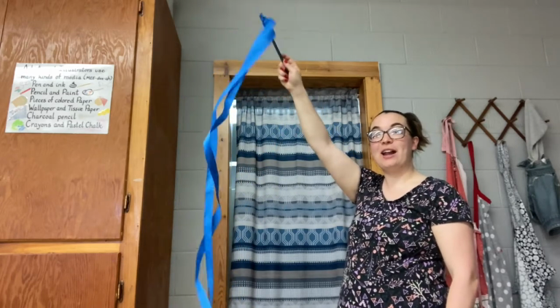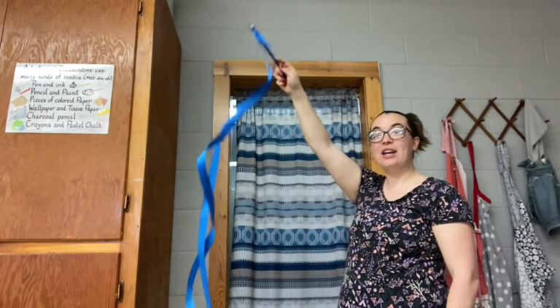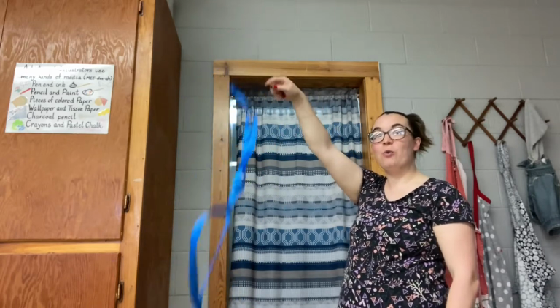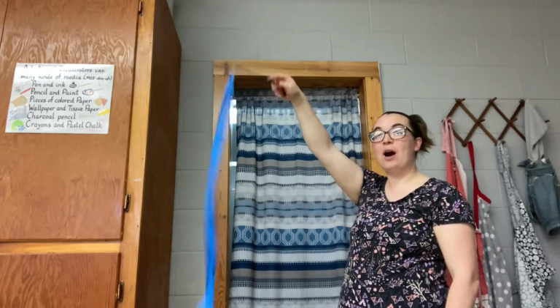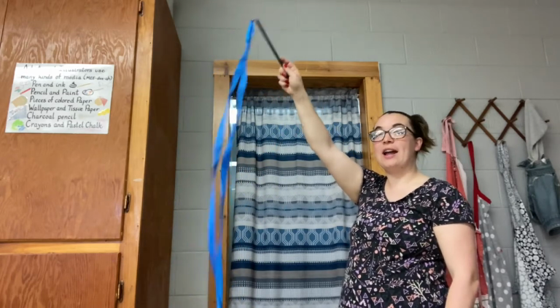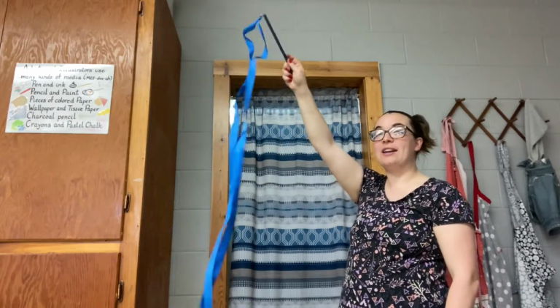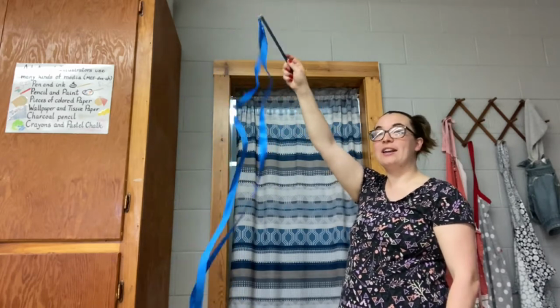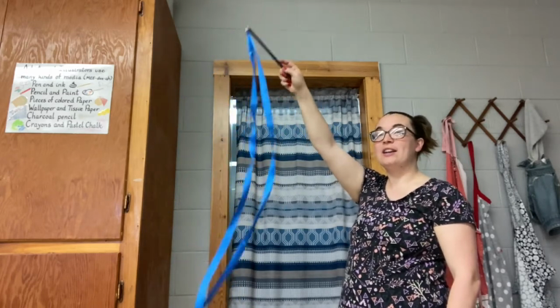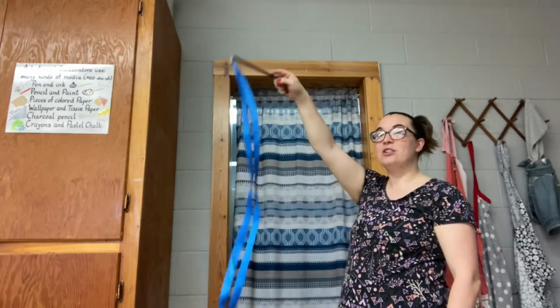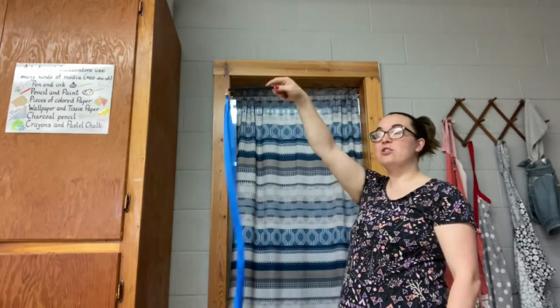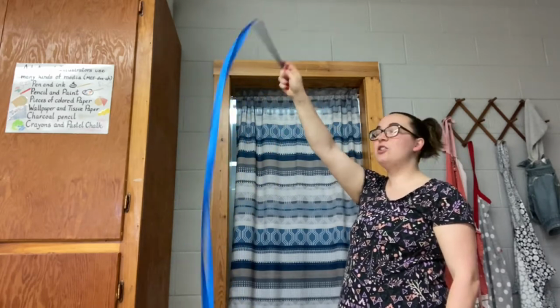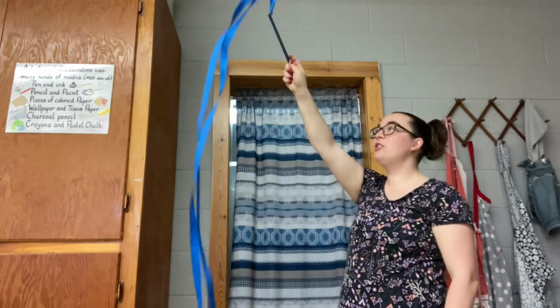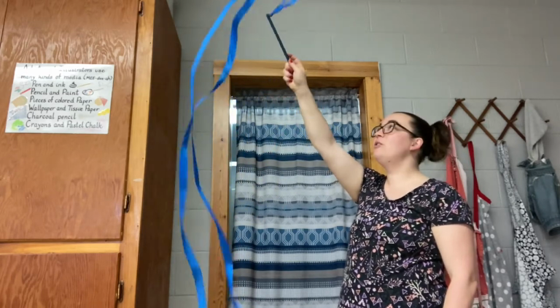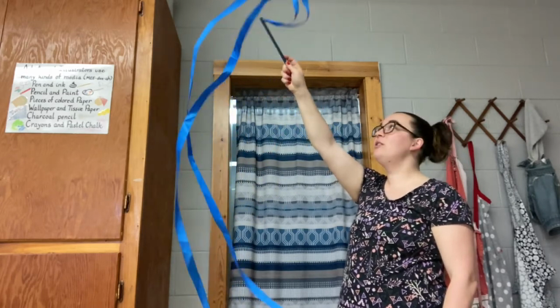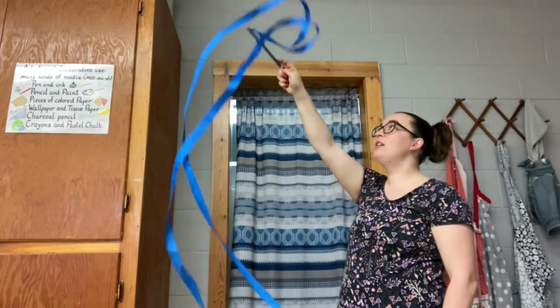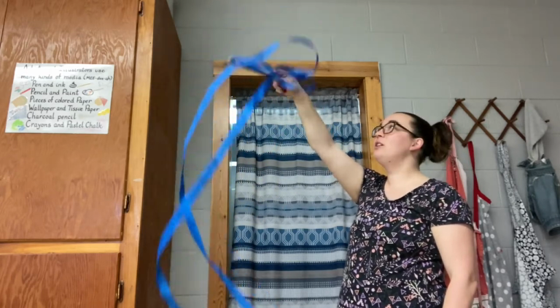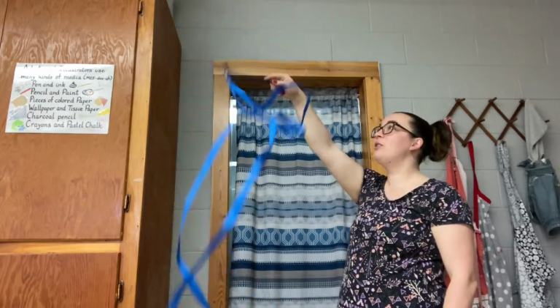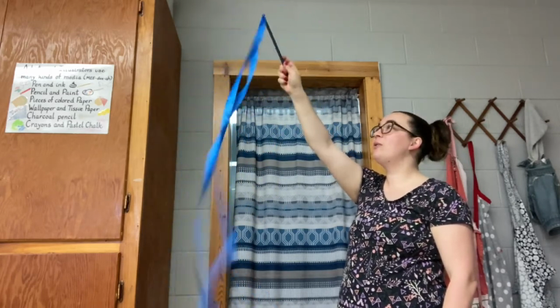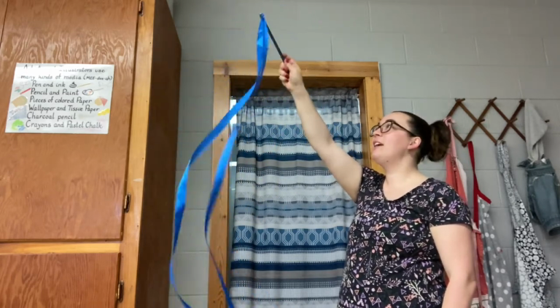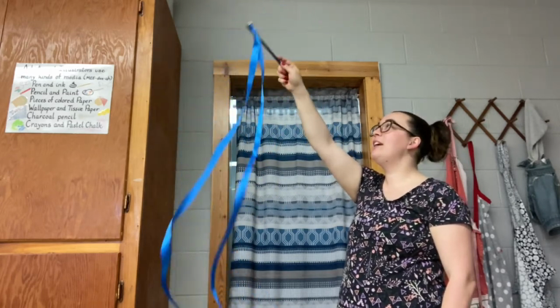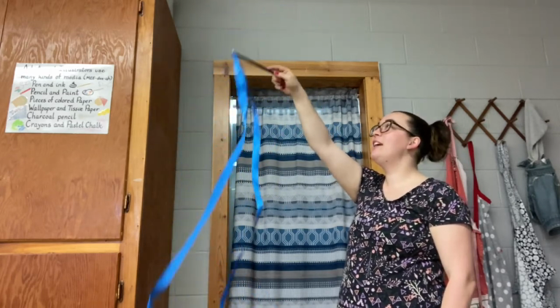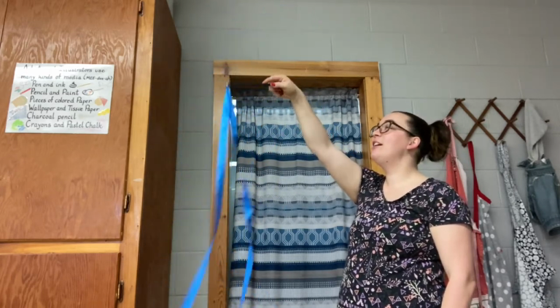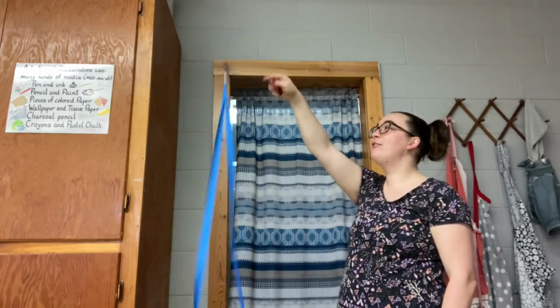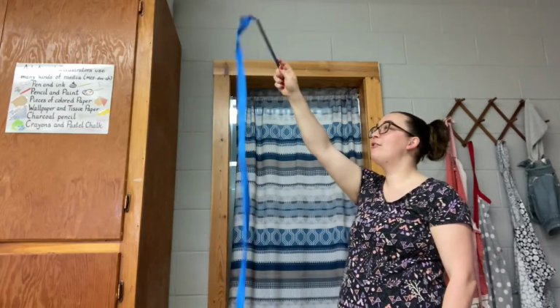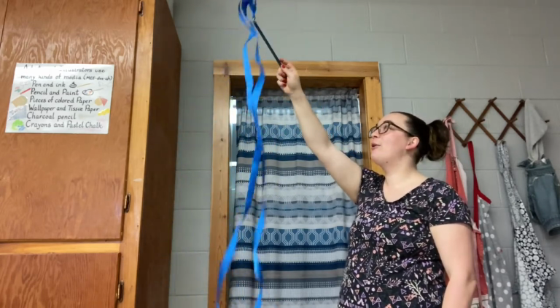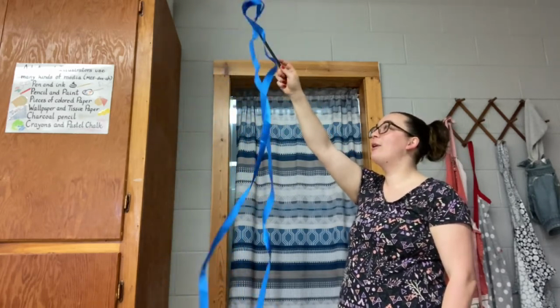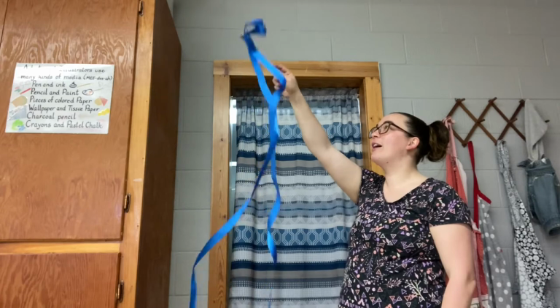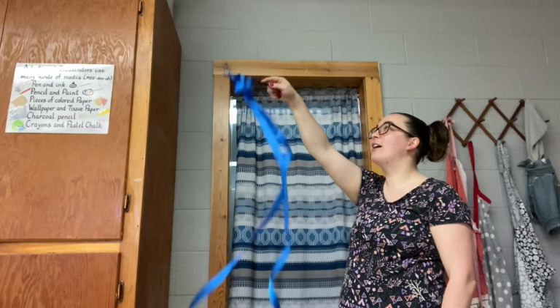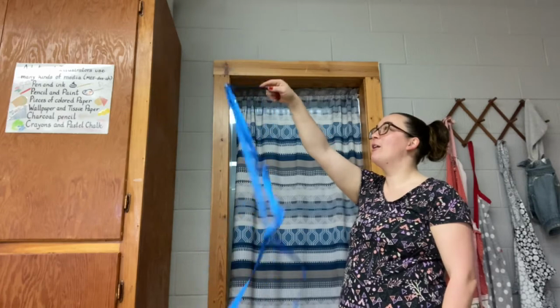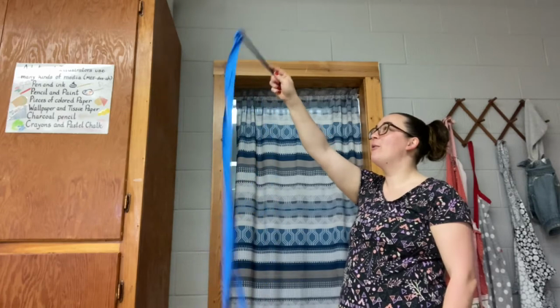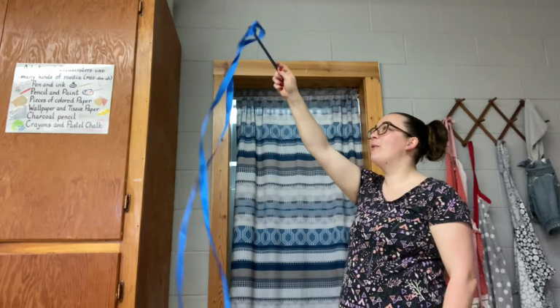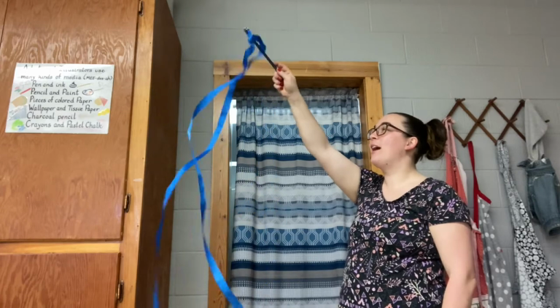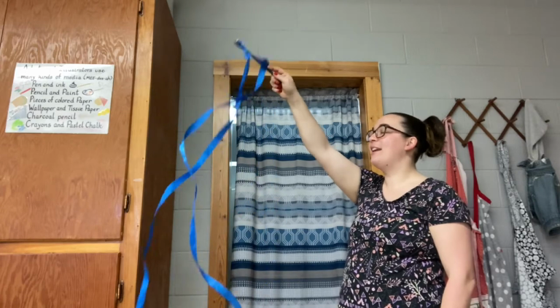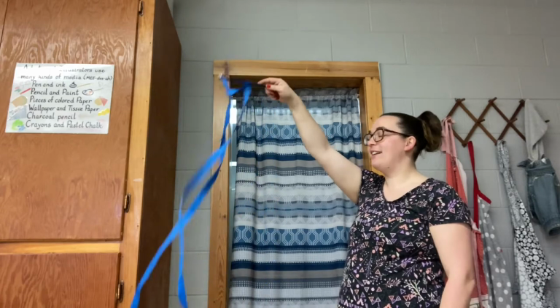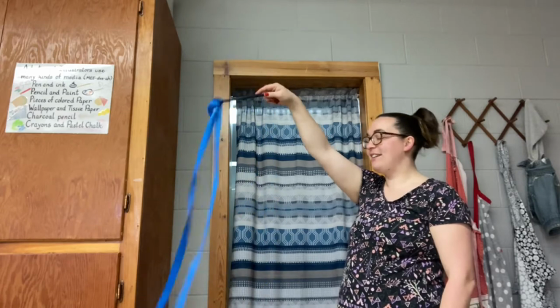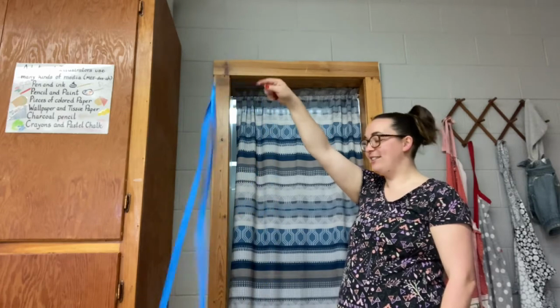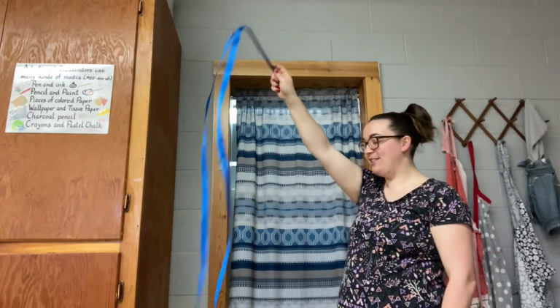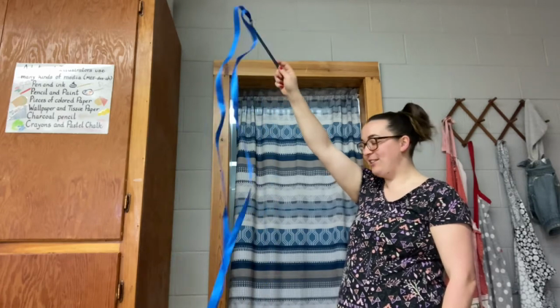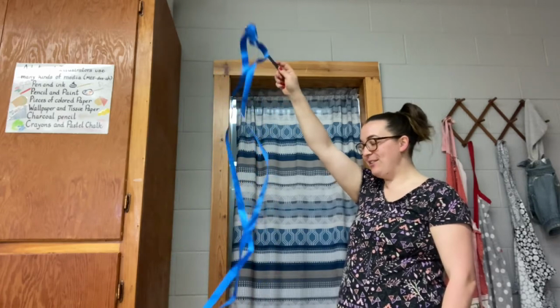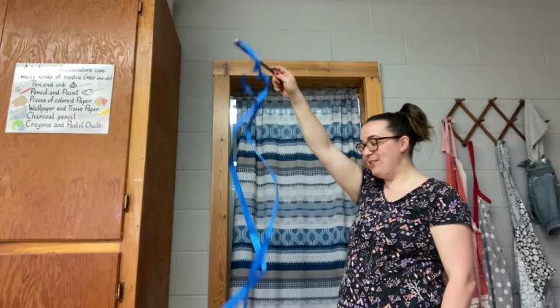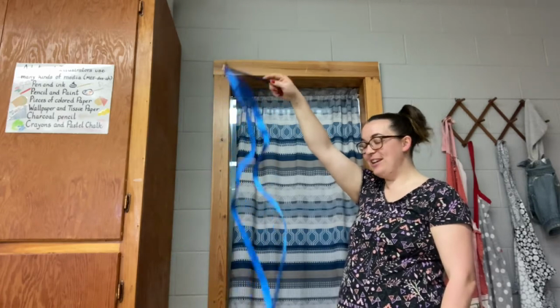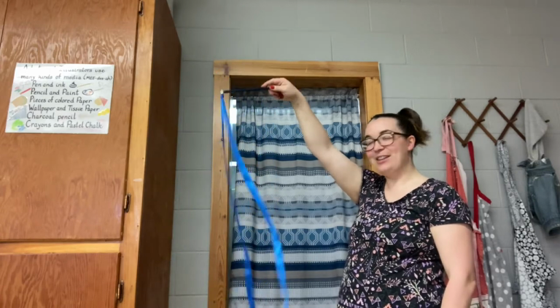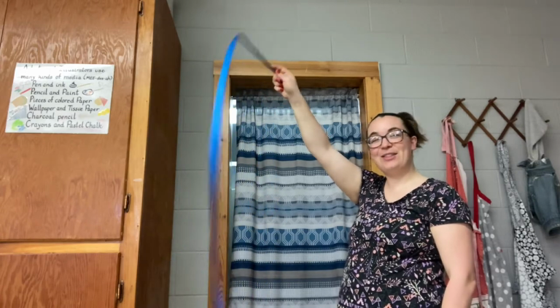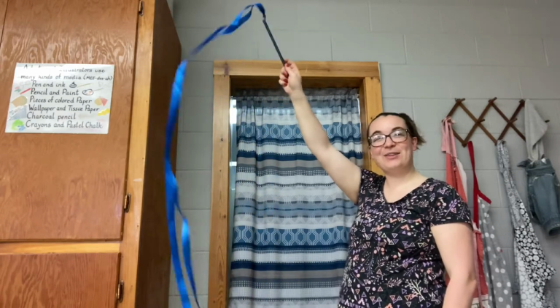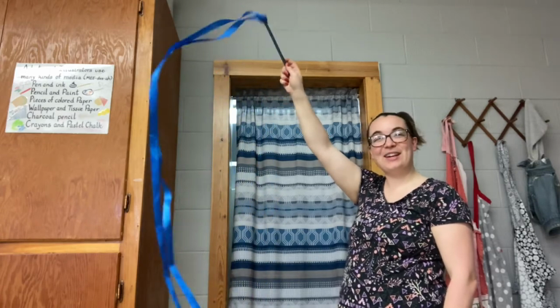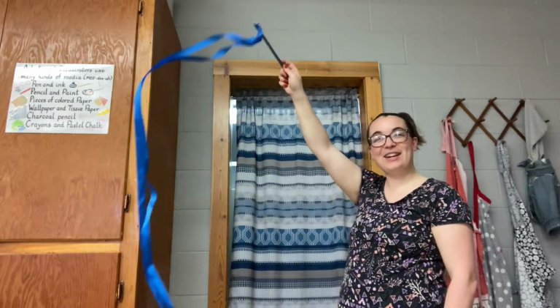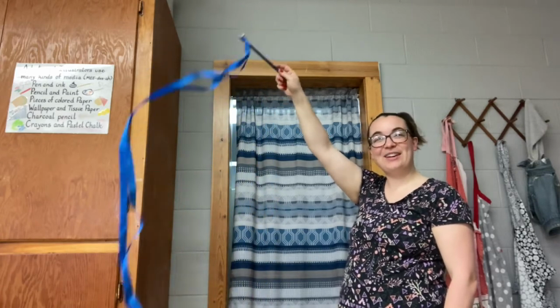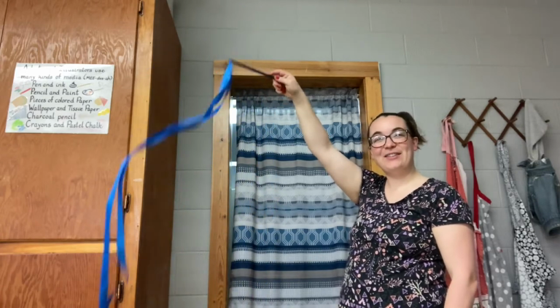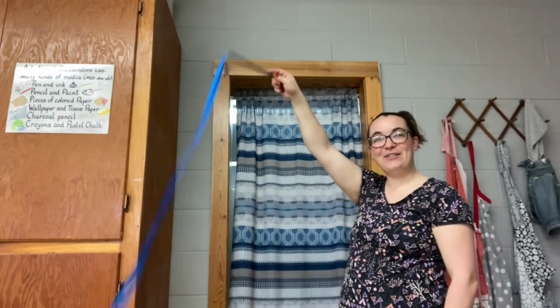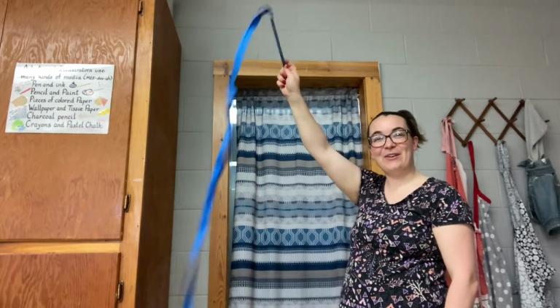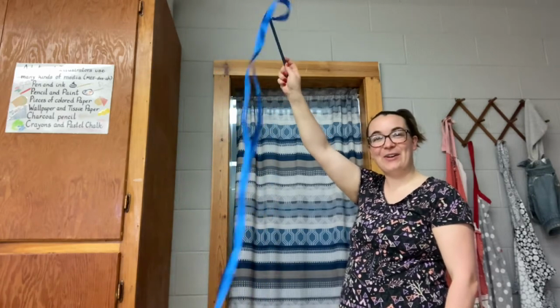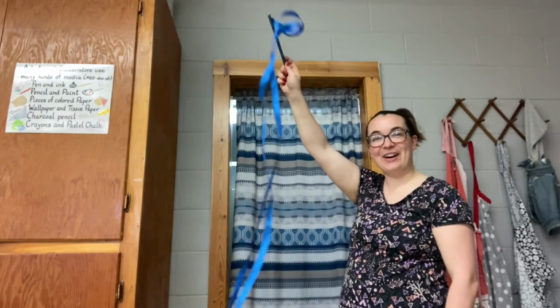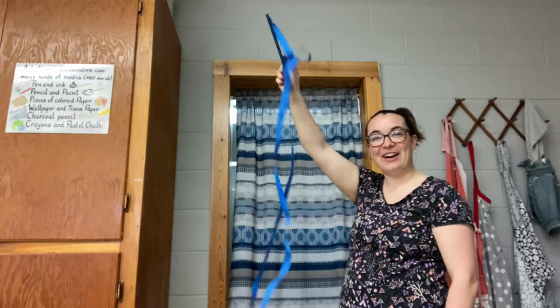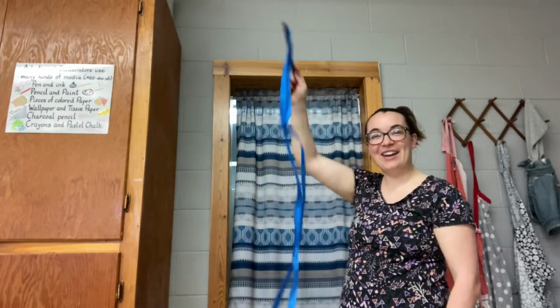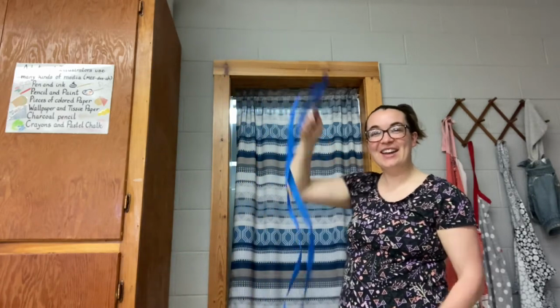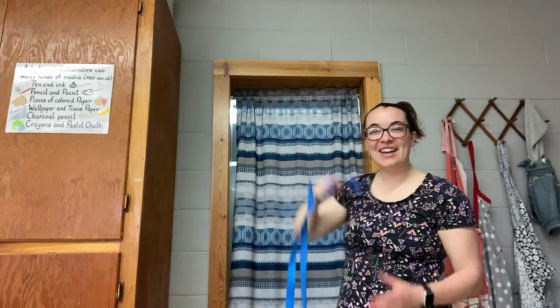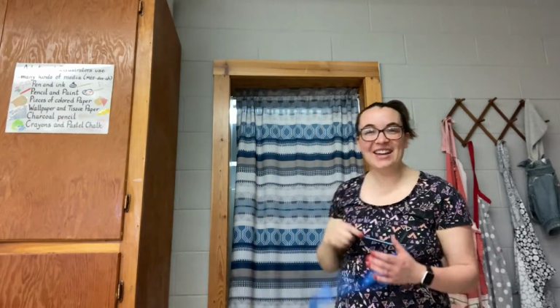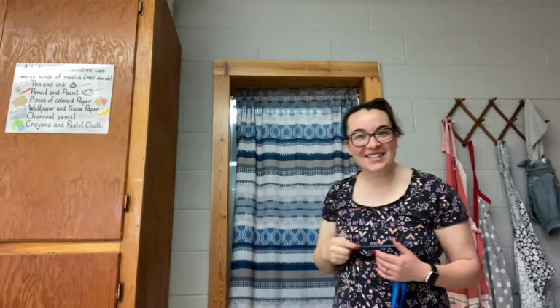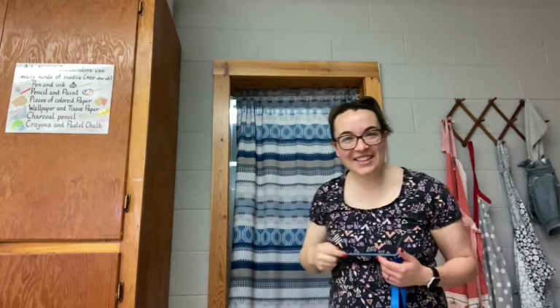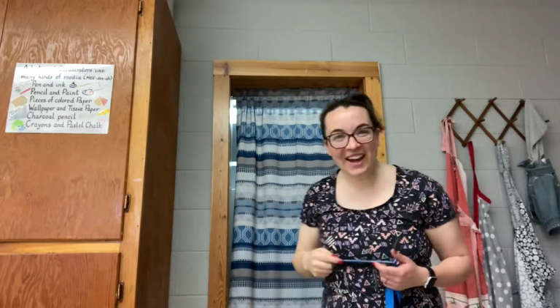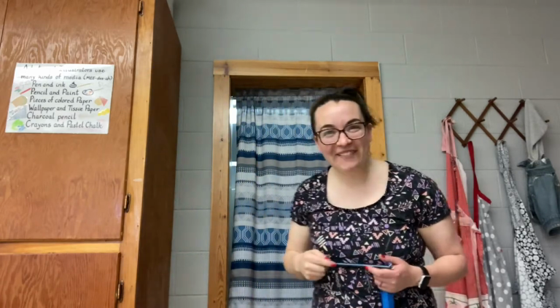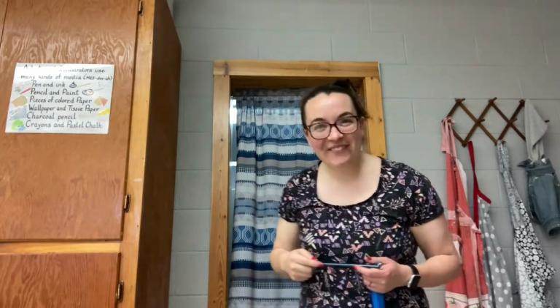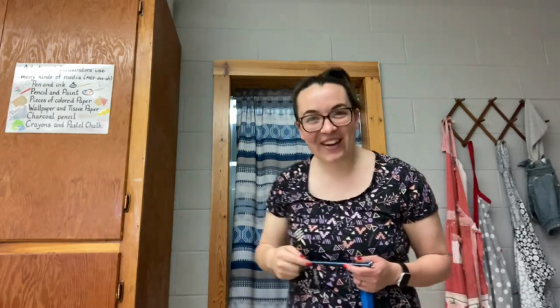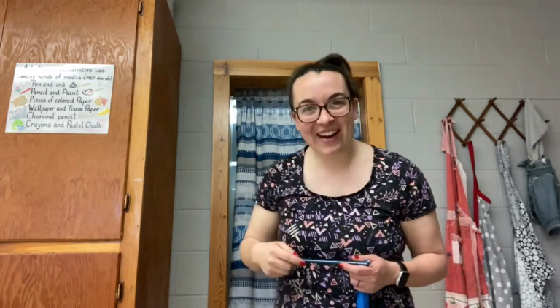Ready? One, two, three, four. One, two, three, four. Isn't that fun?